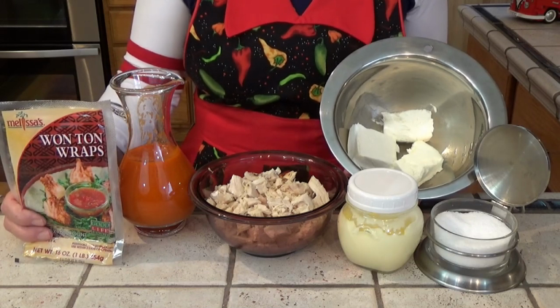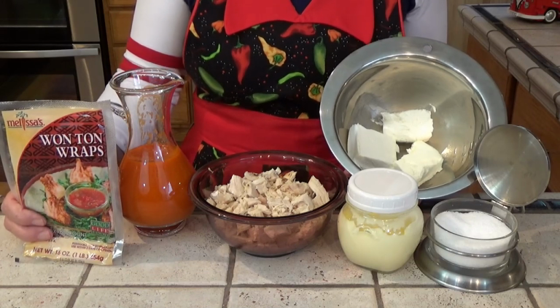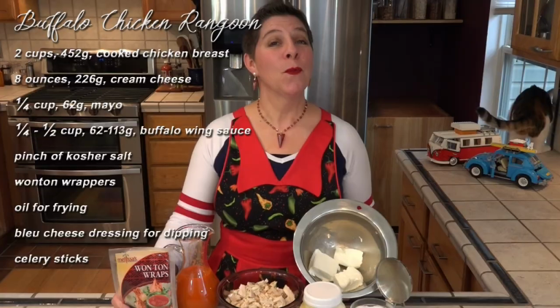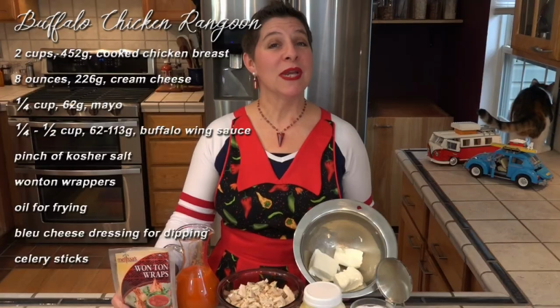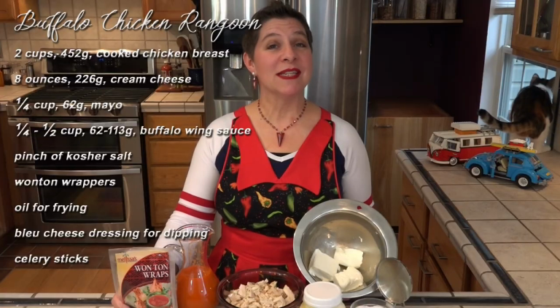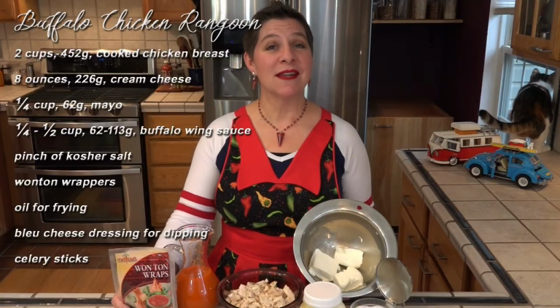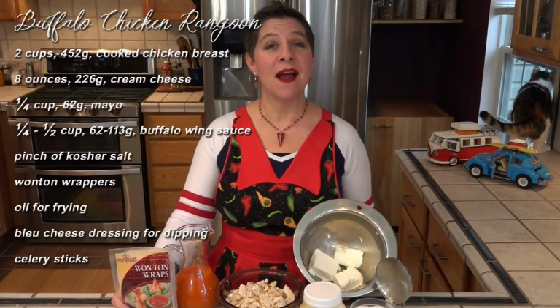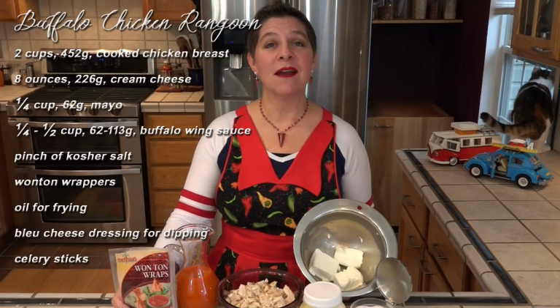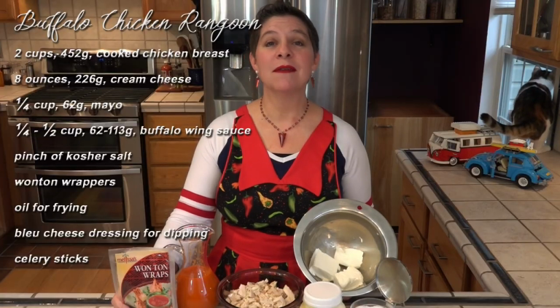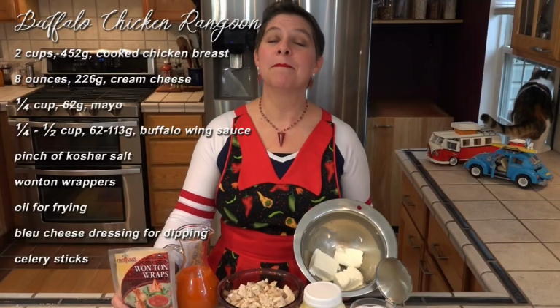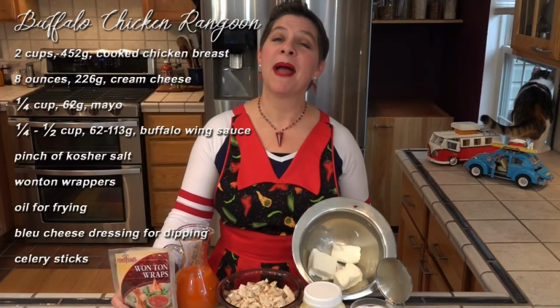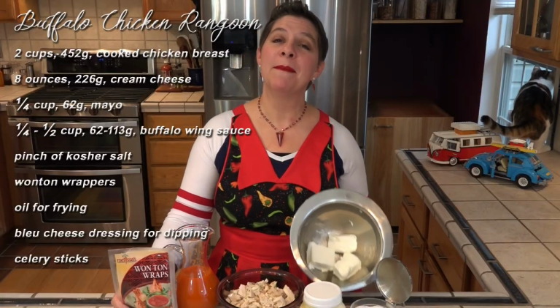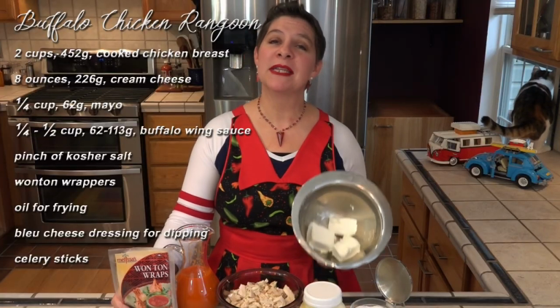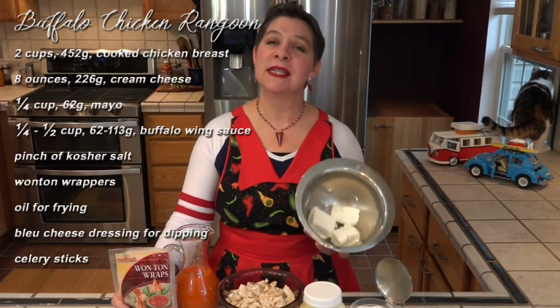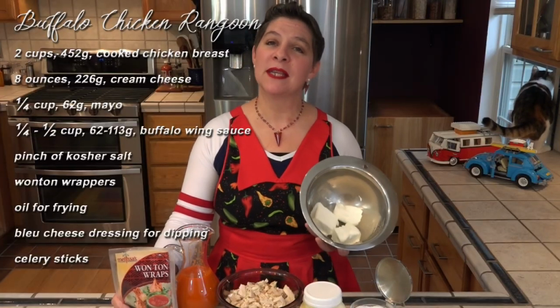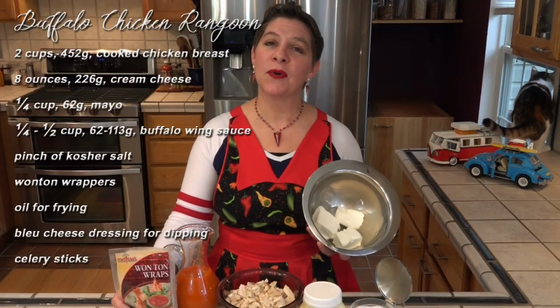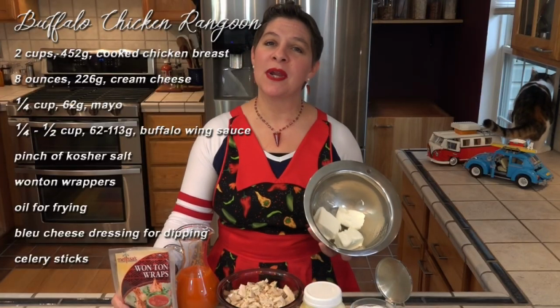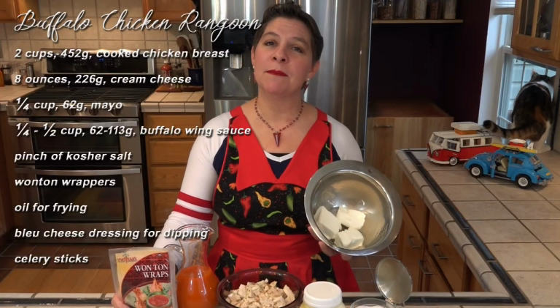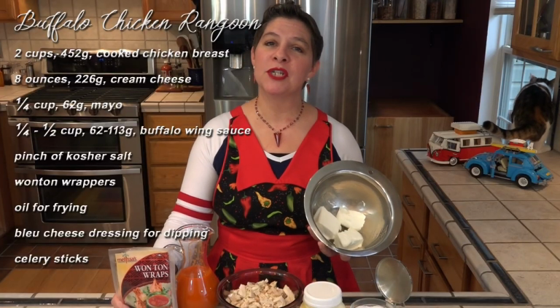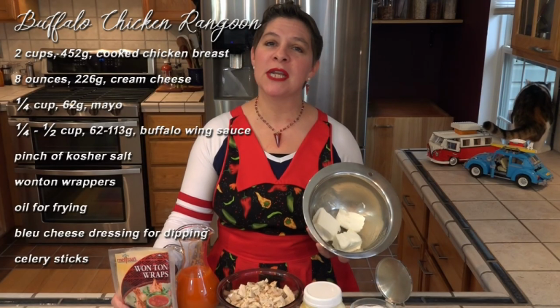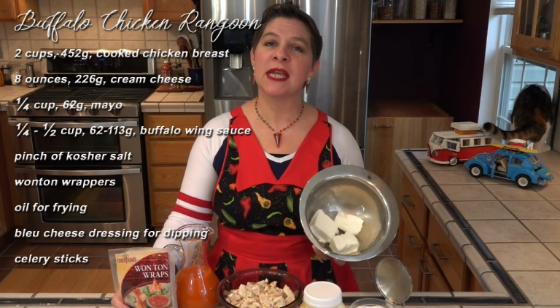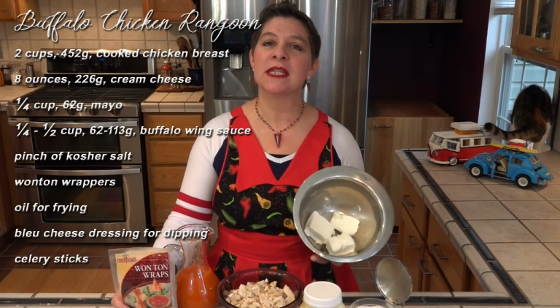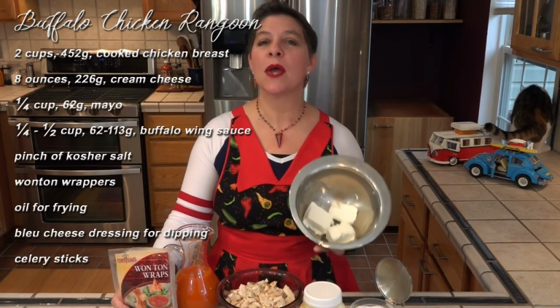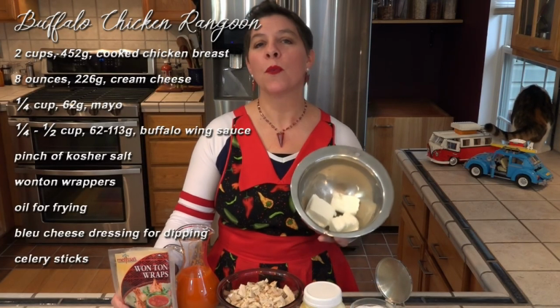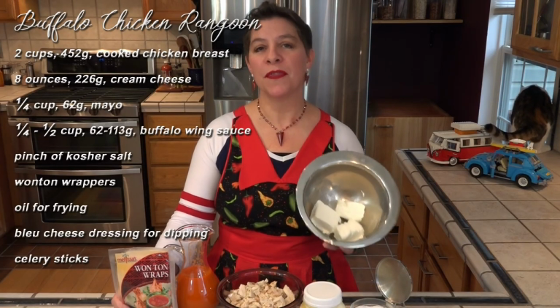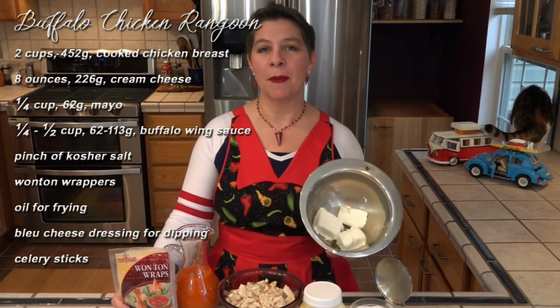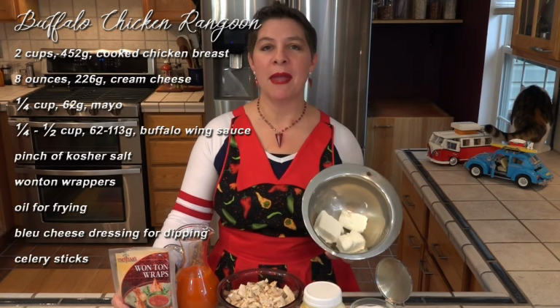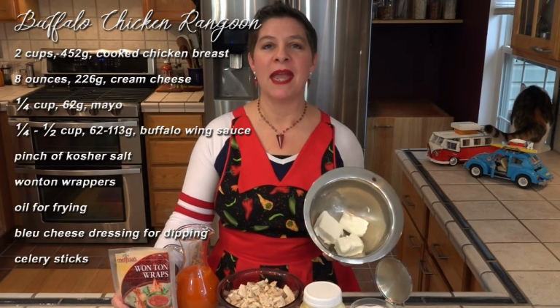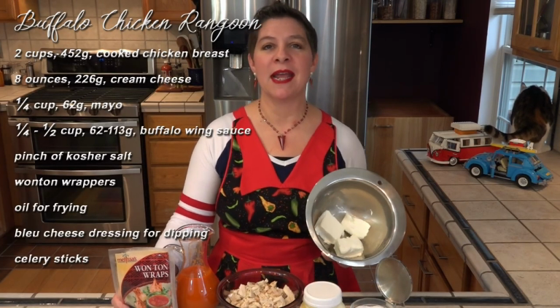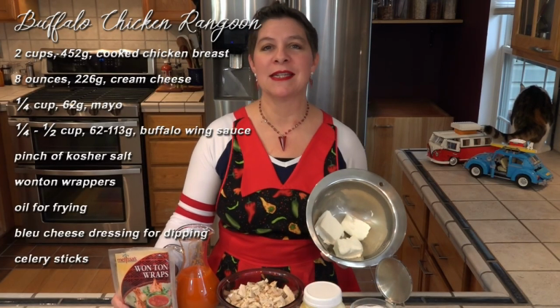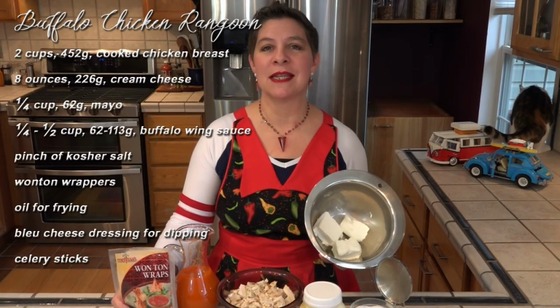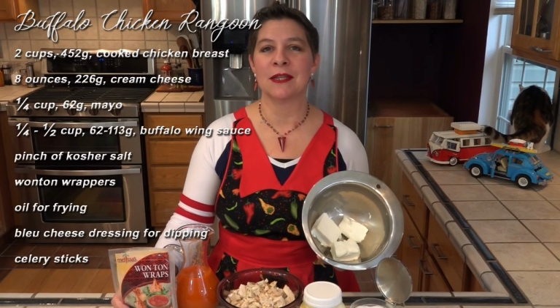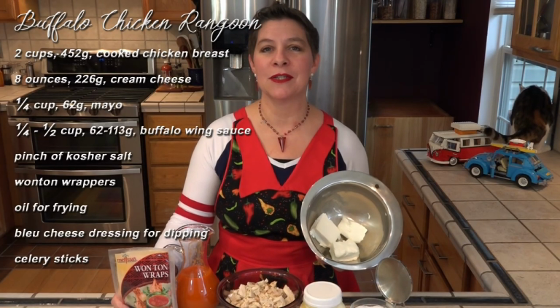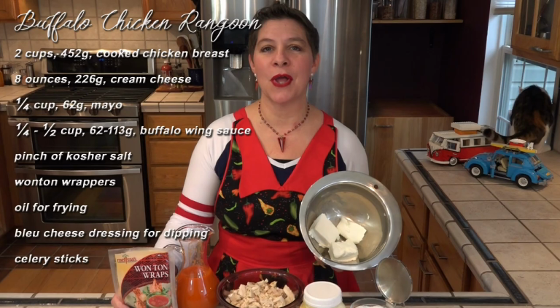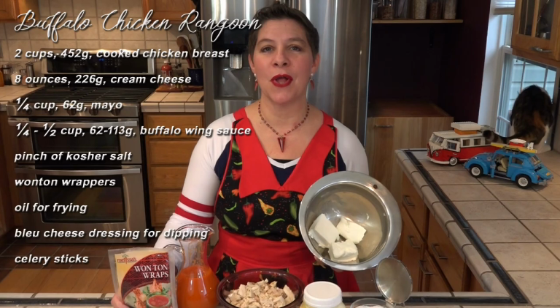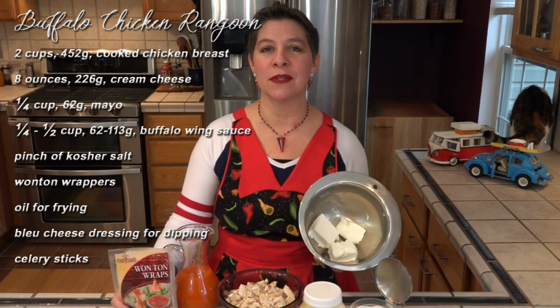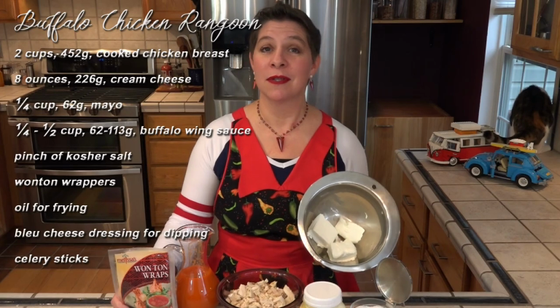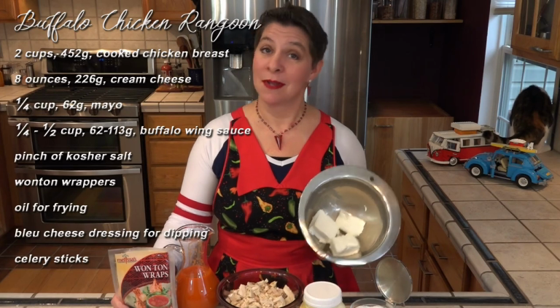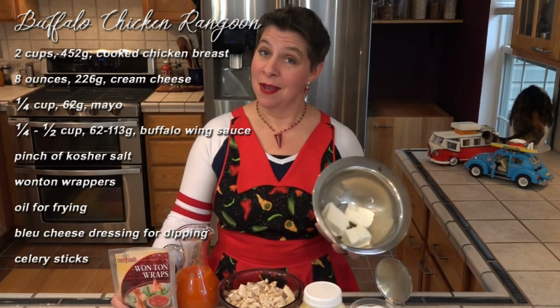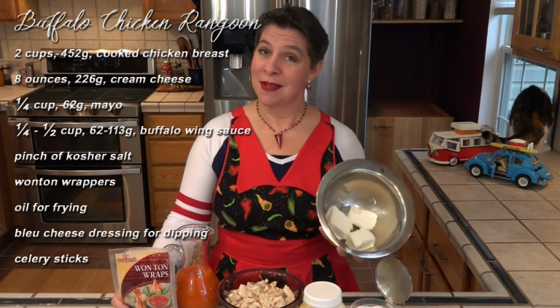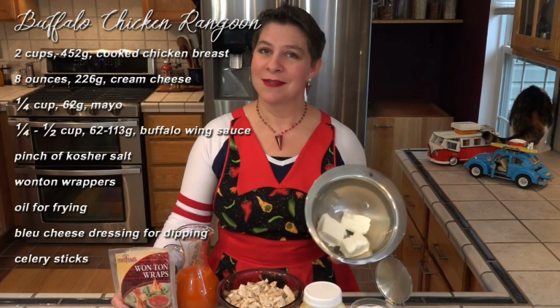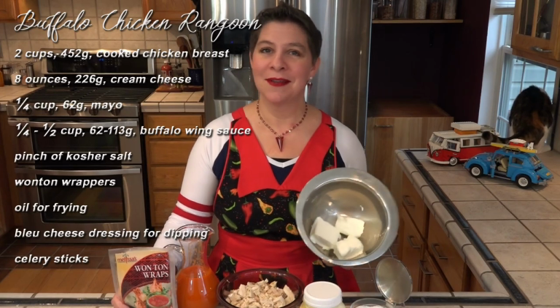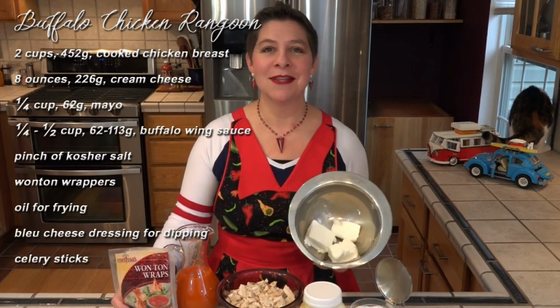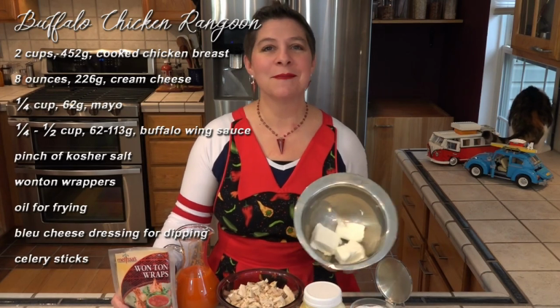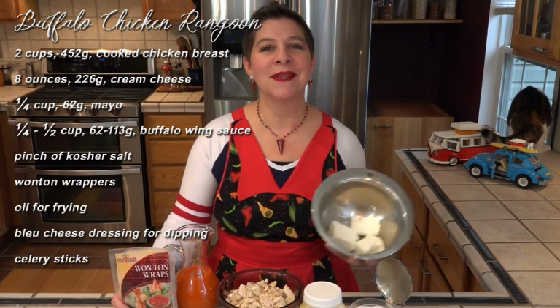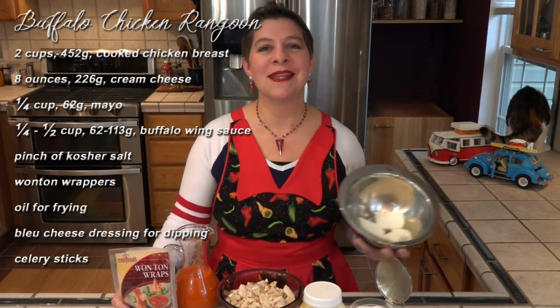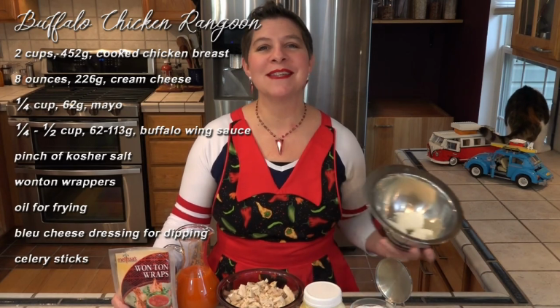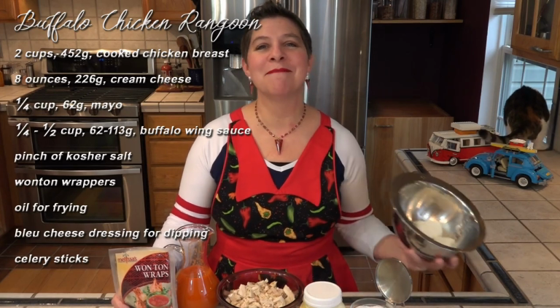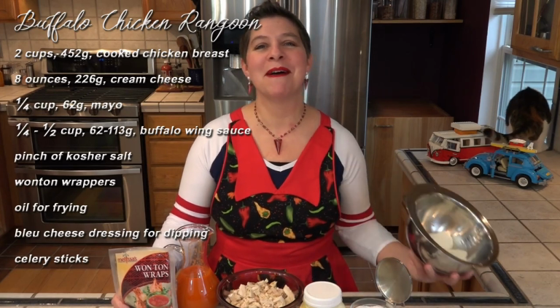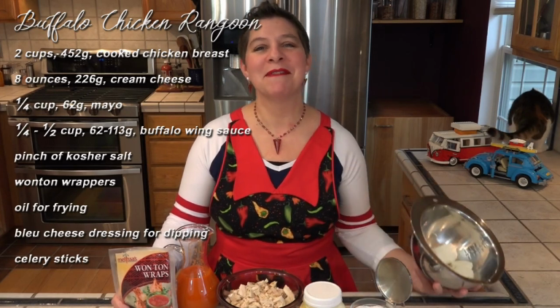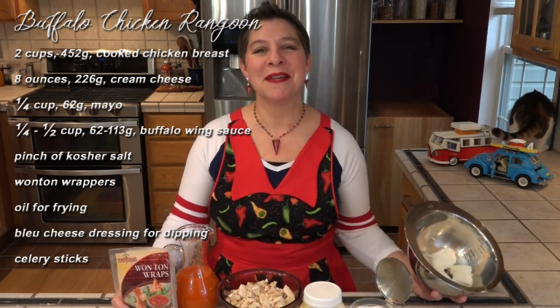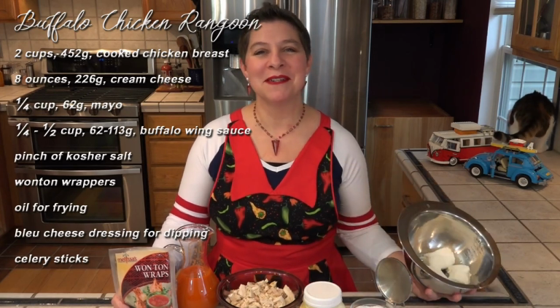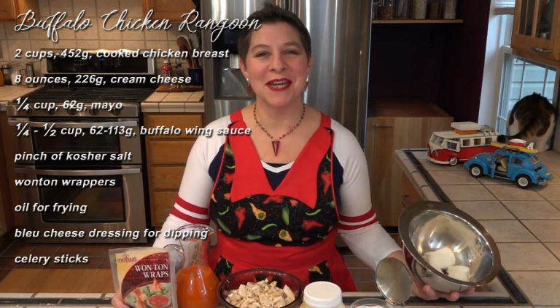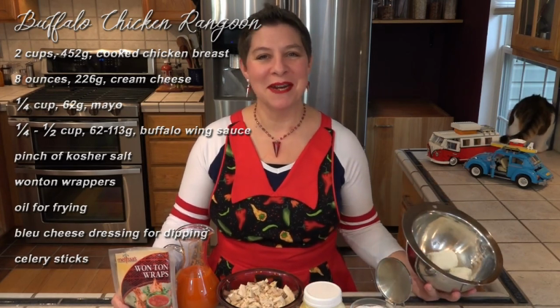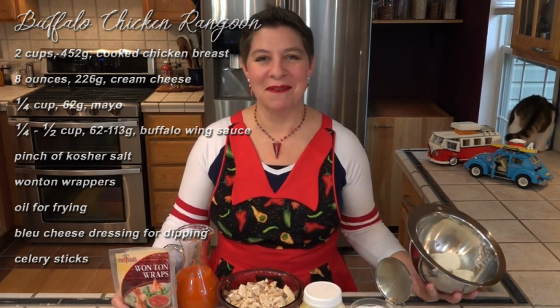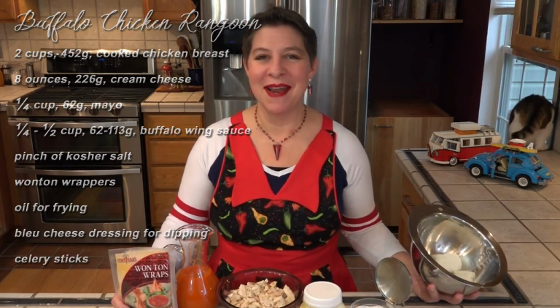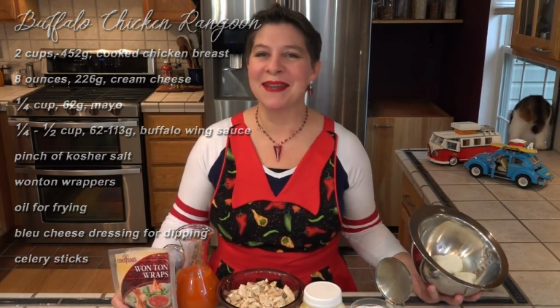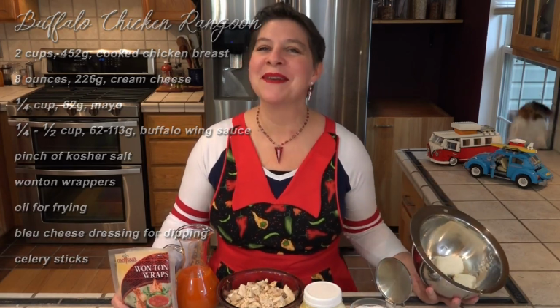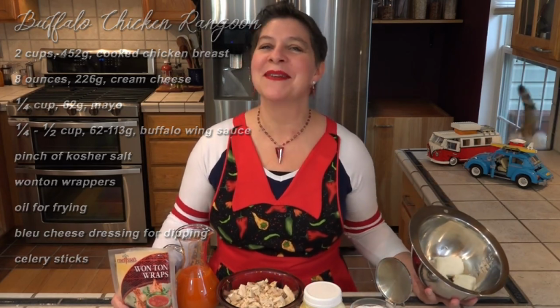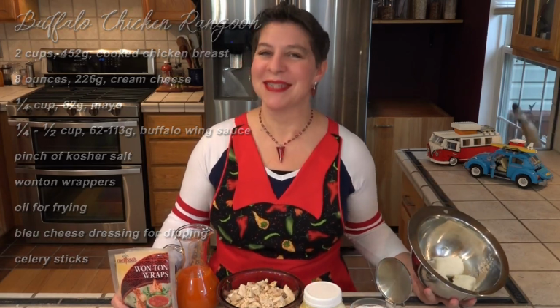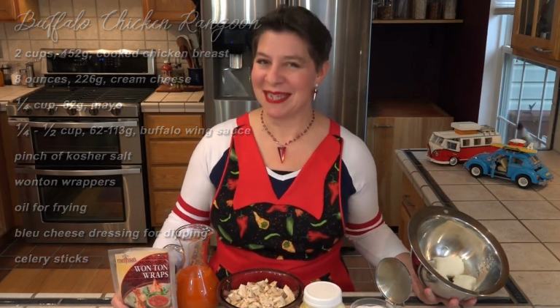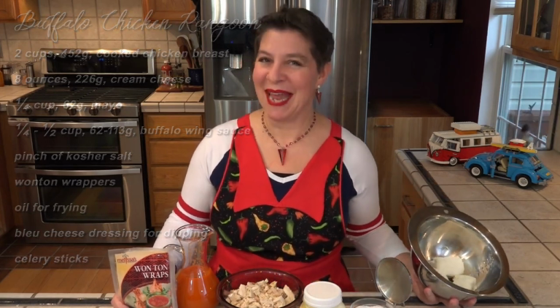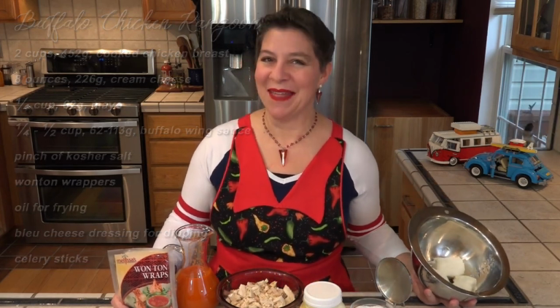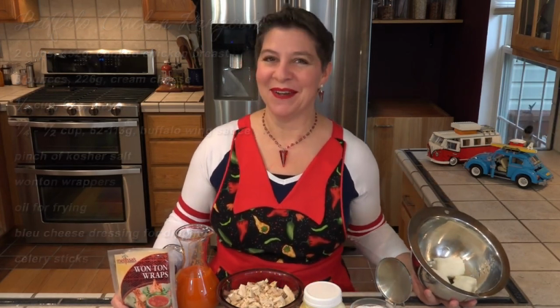We start by mixing the cream cheese with the mayonnaise and the salt. So let's put these Buffalo Chicken Rangoon together.